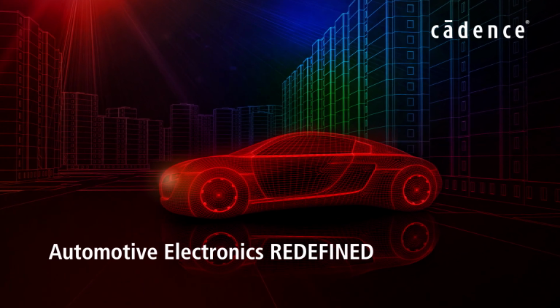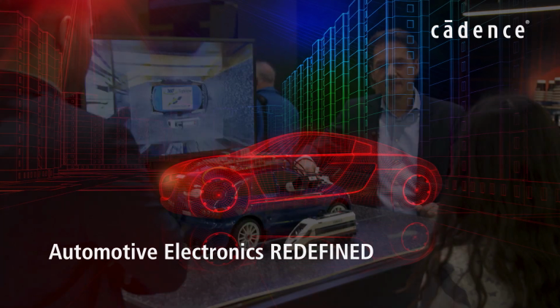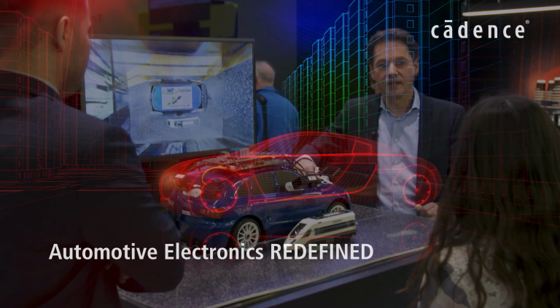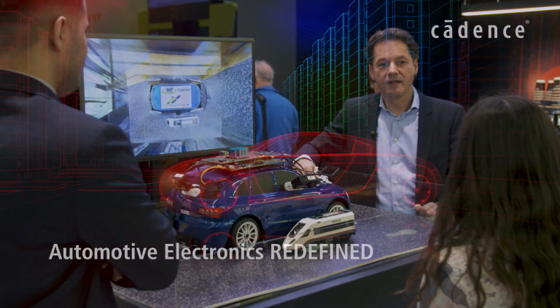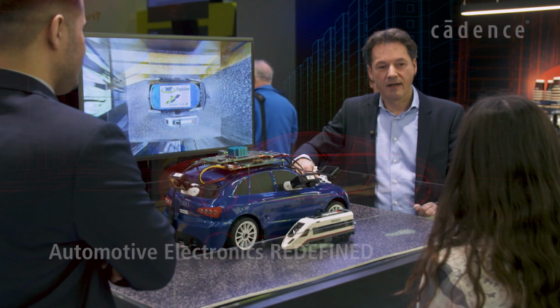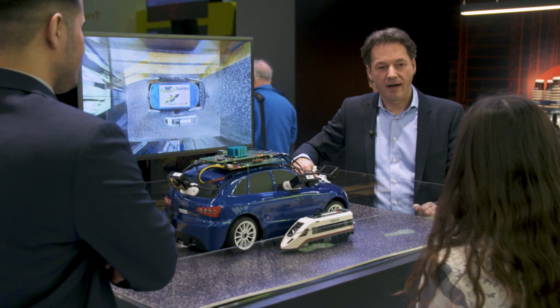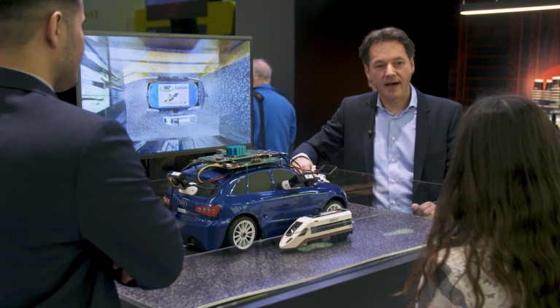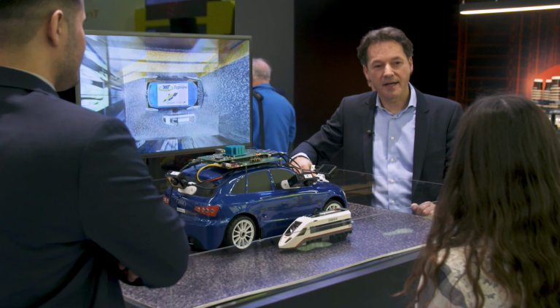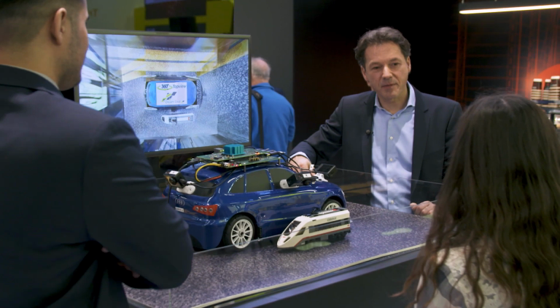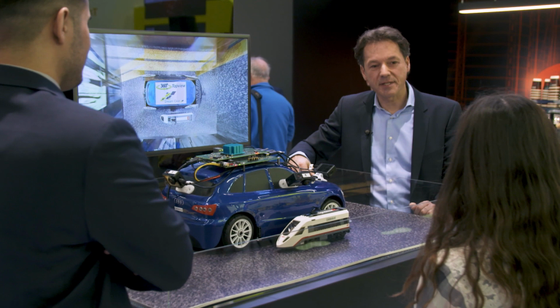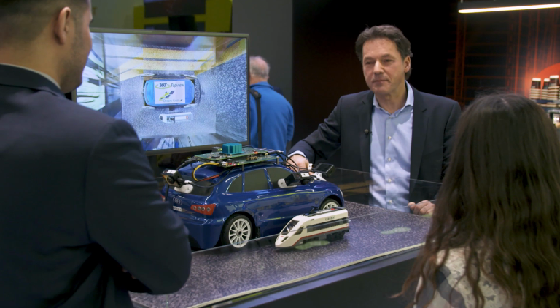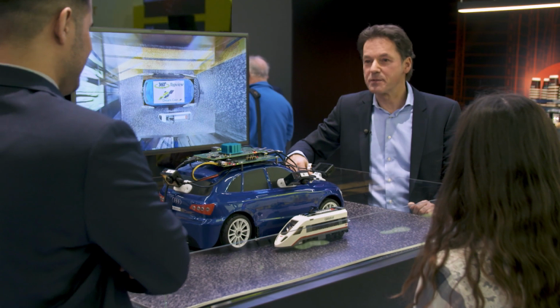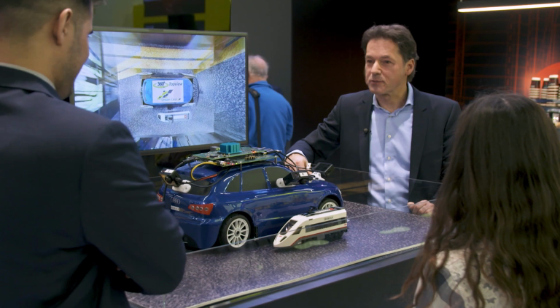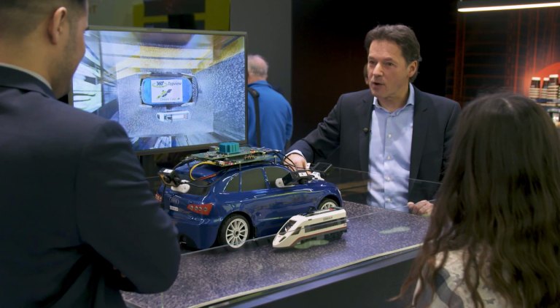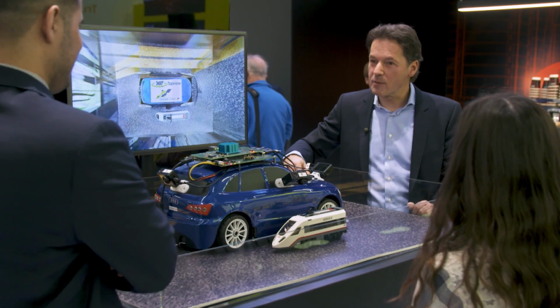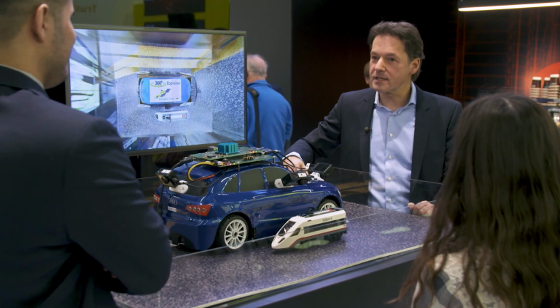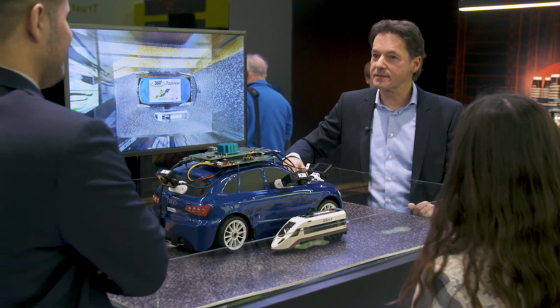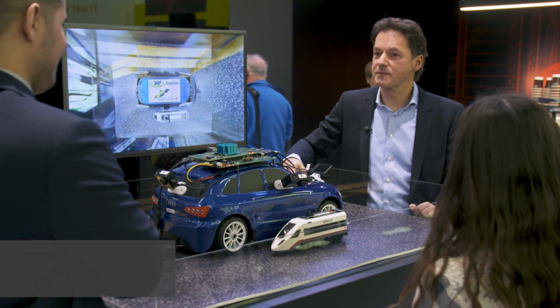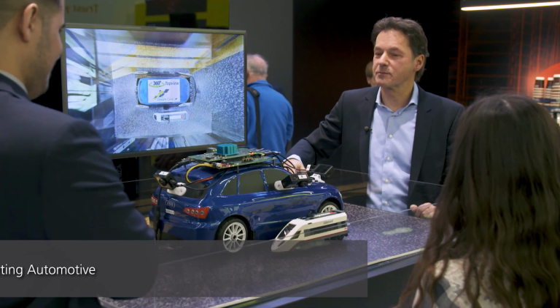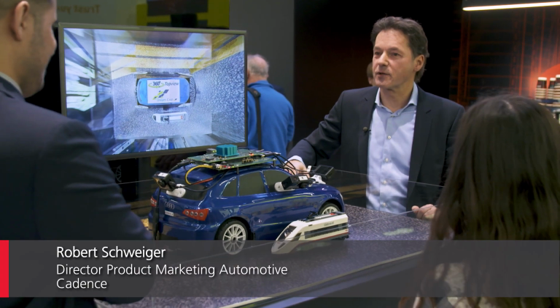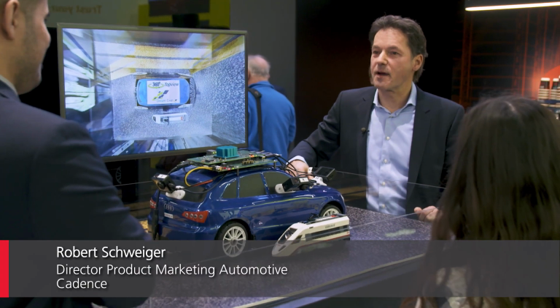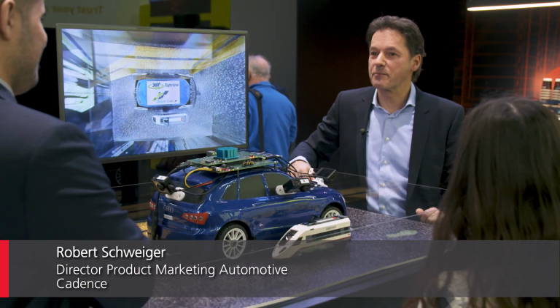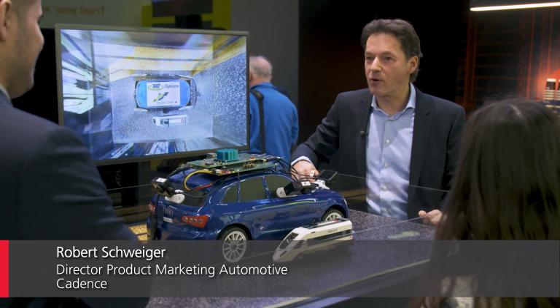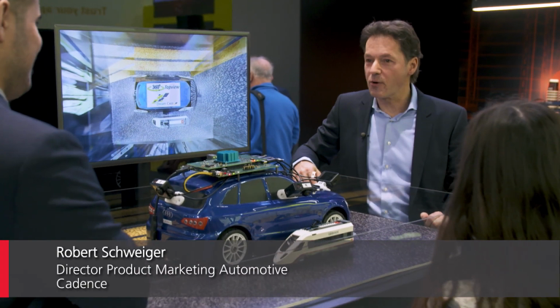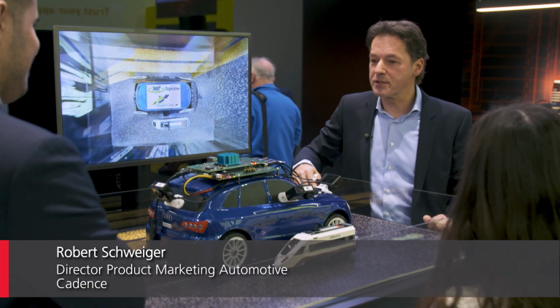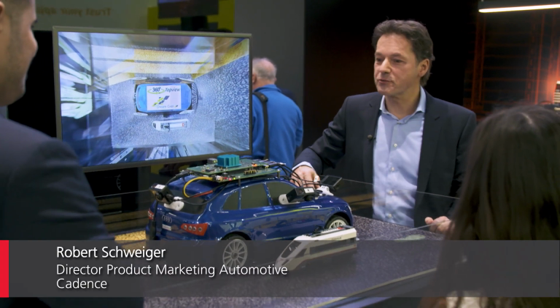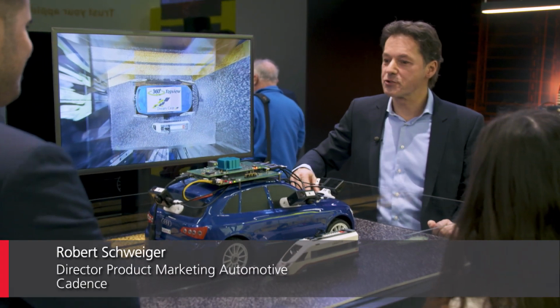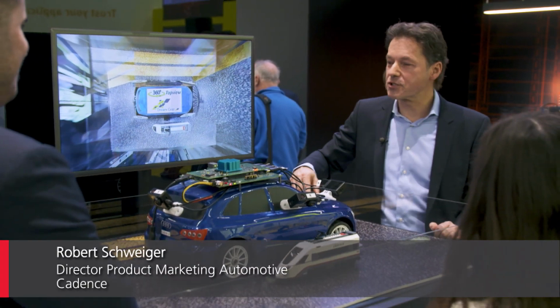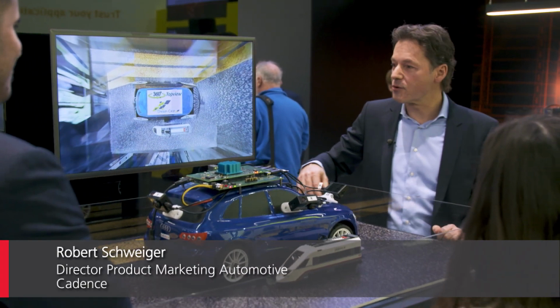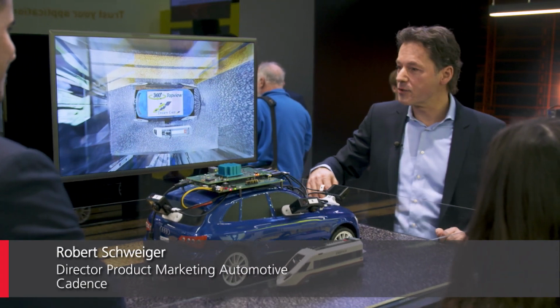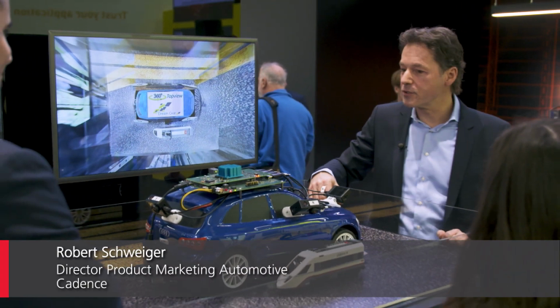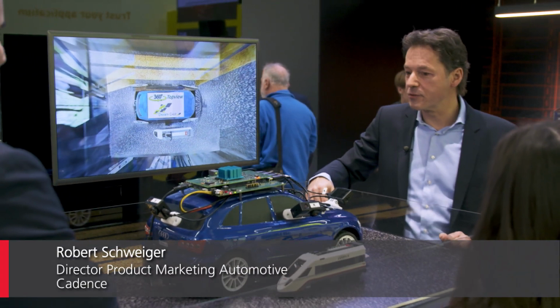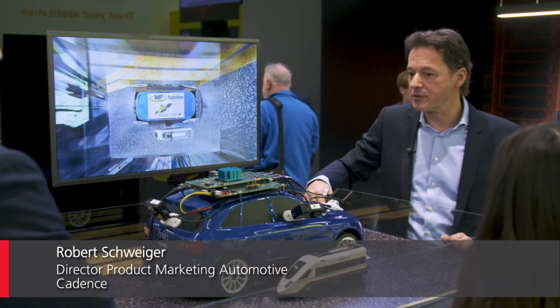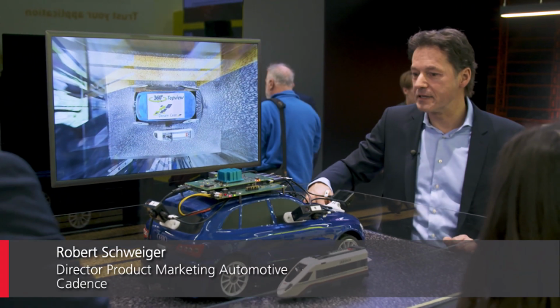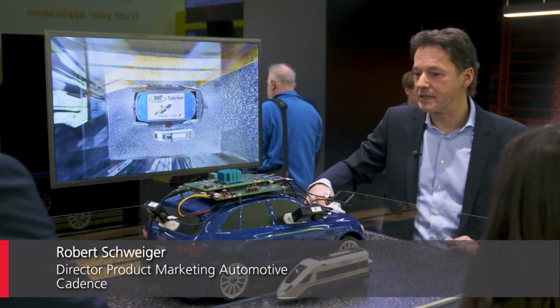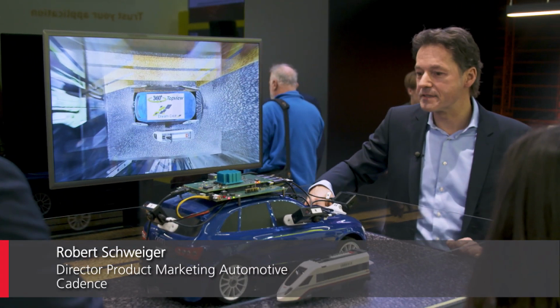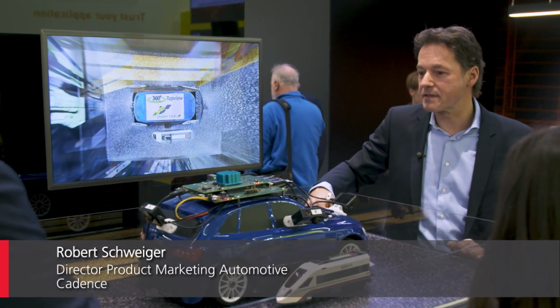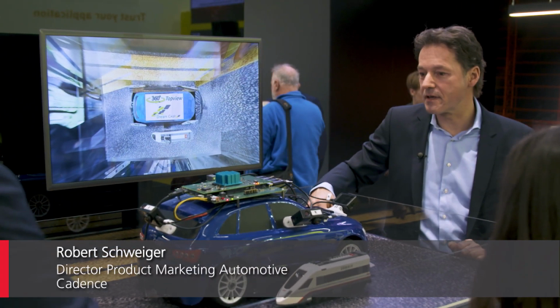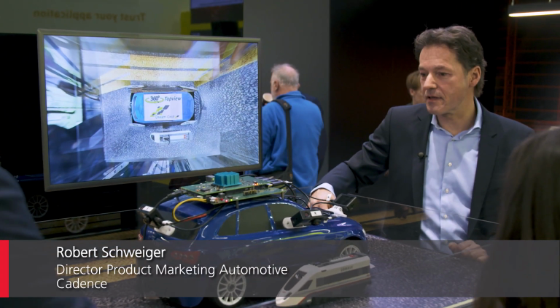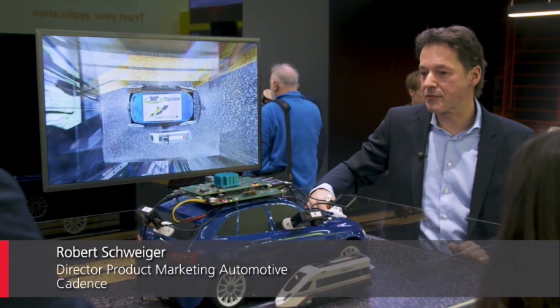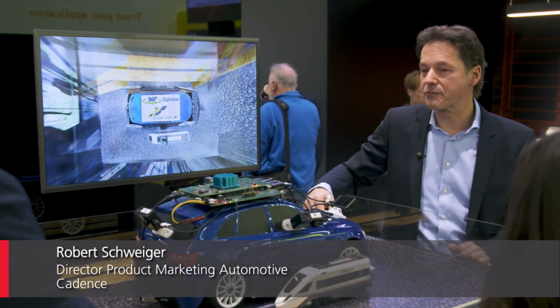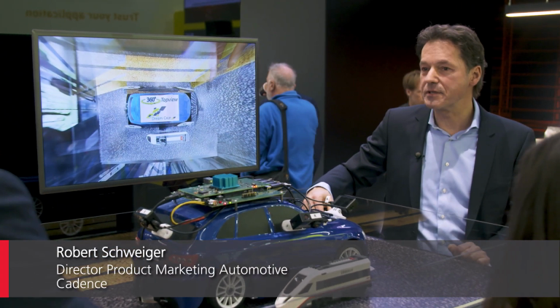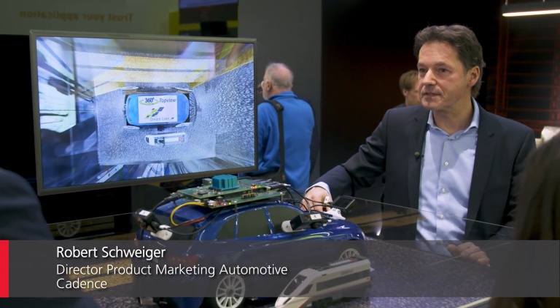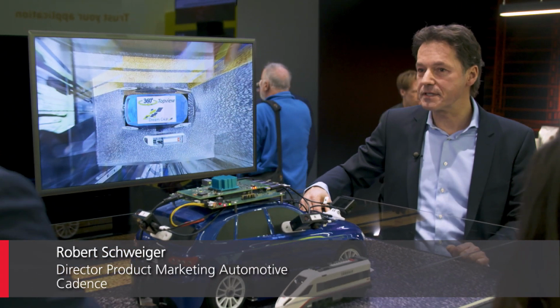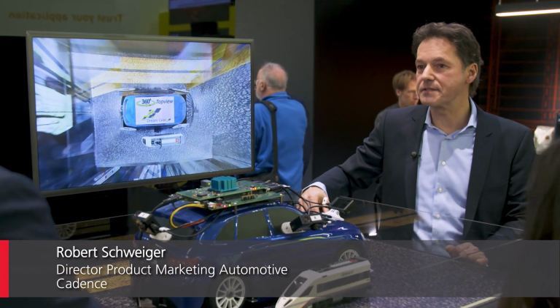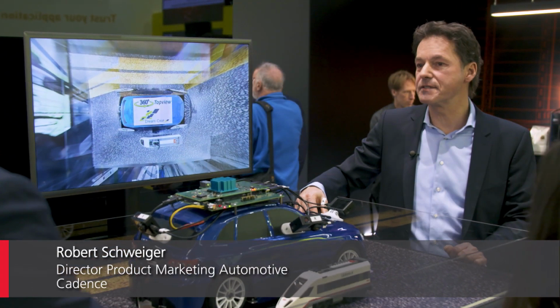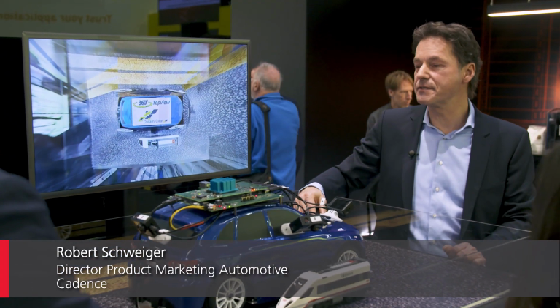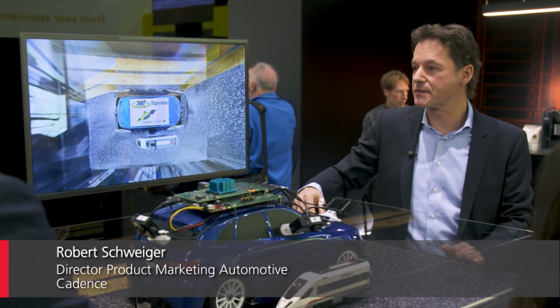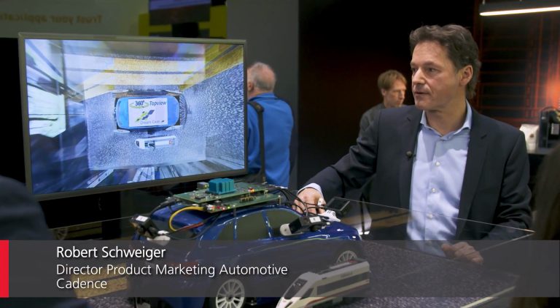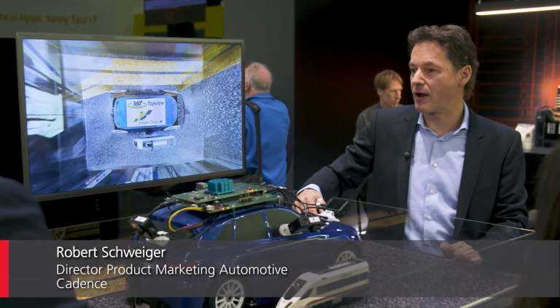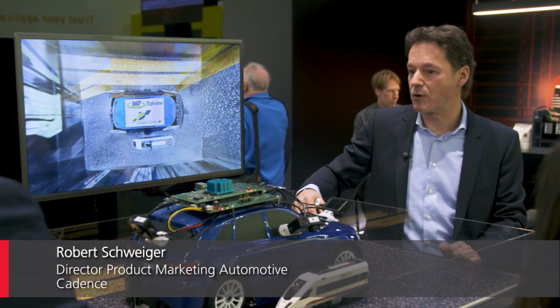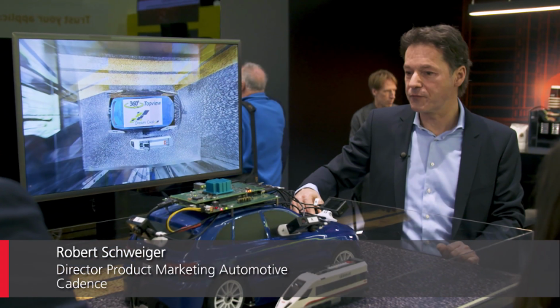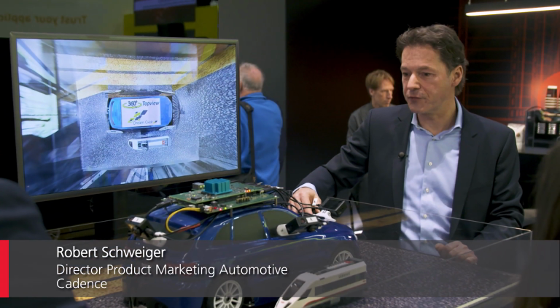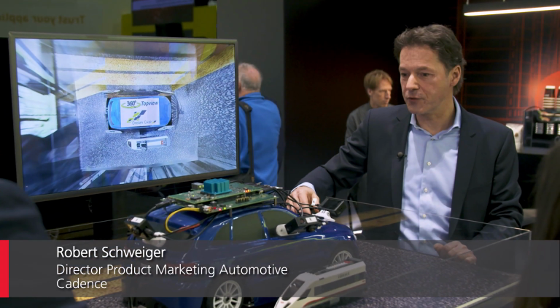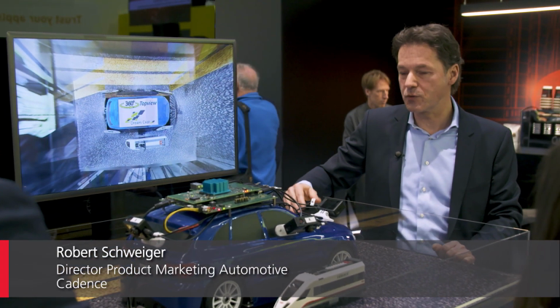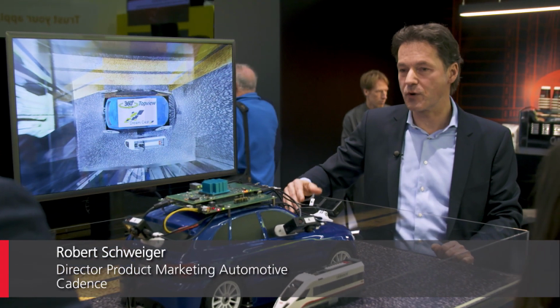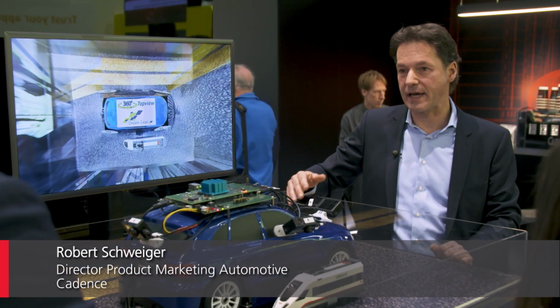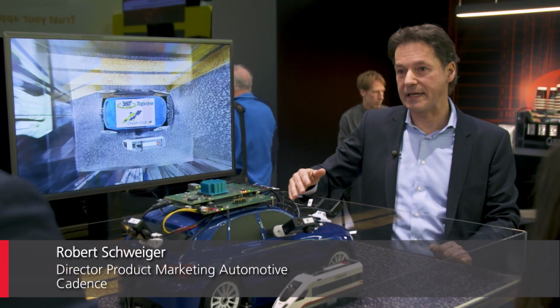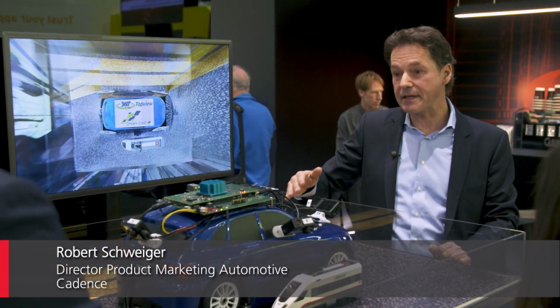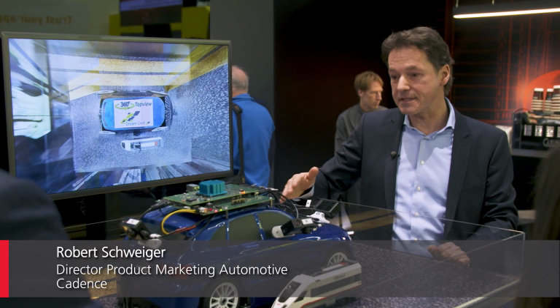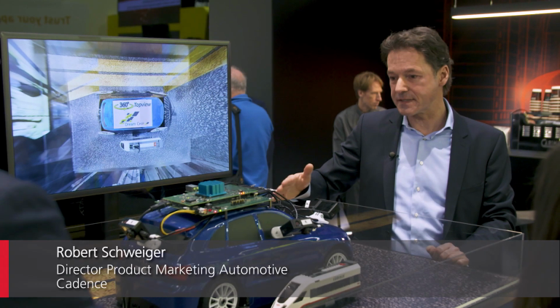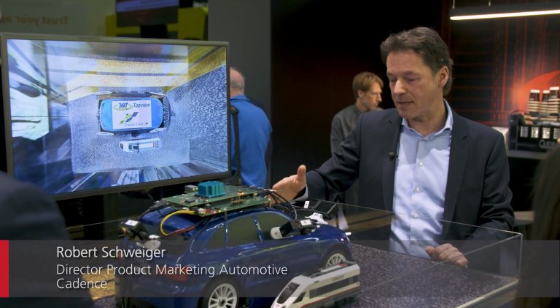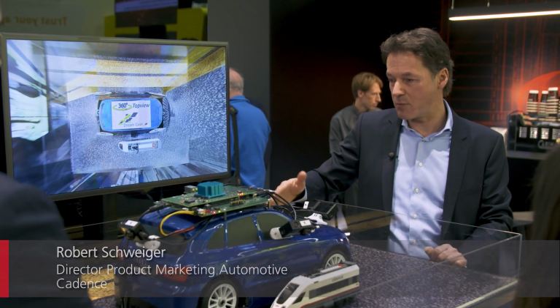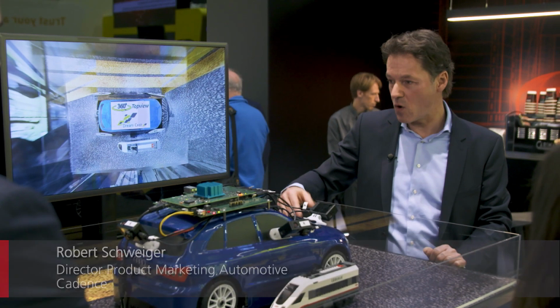Hi, my name is Robert. What I'm going to show you is a 360 surround view ADAS demo.